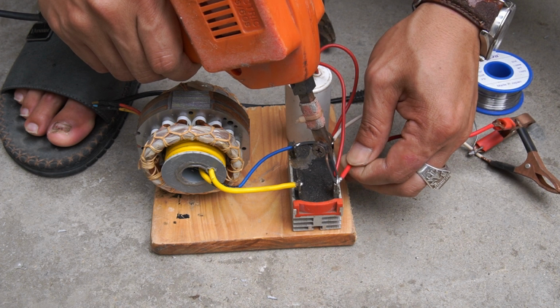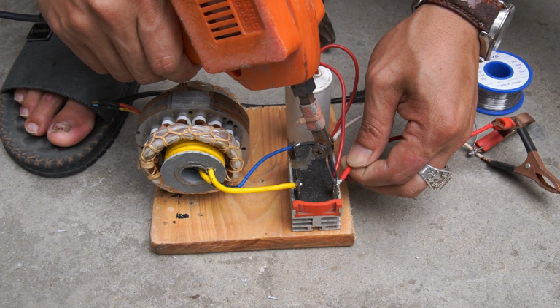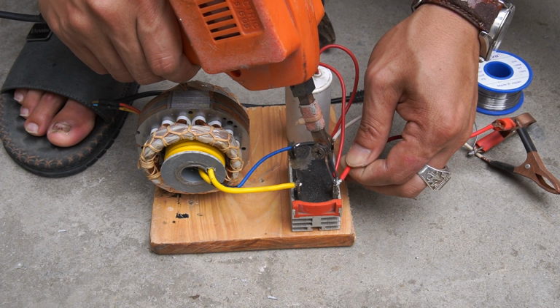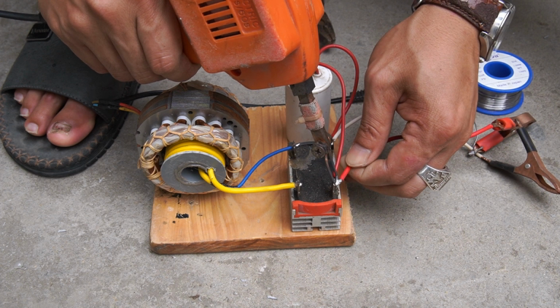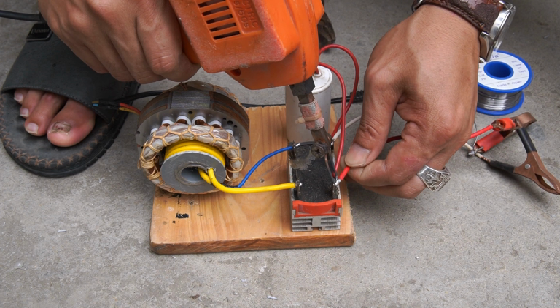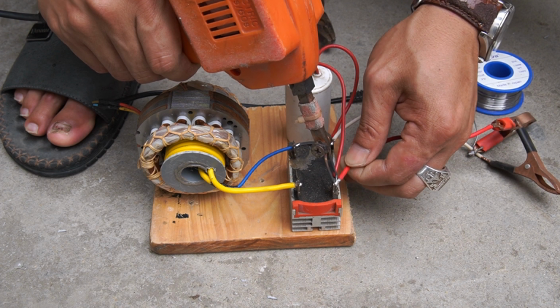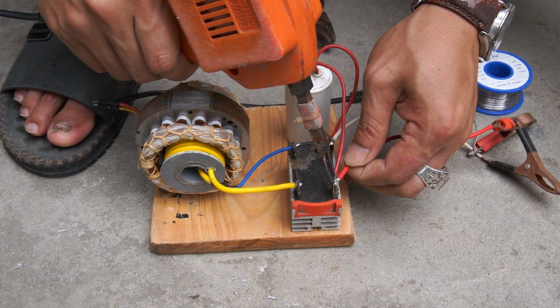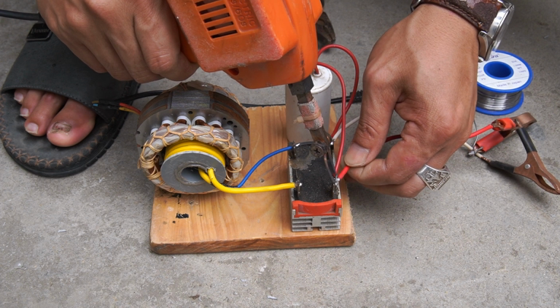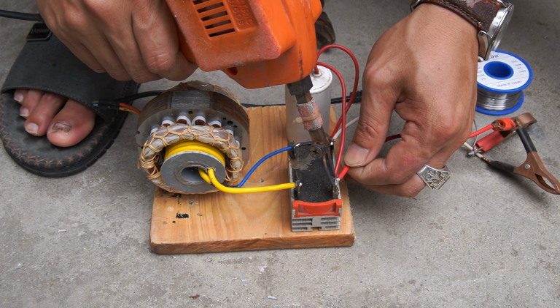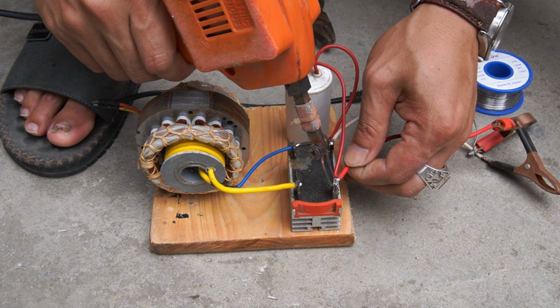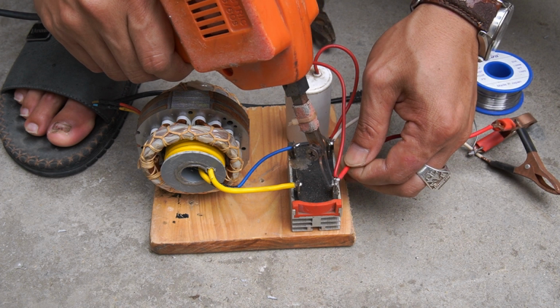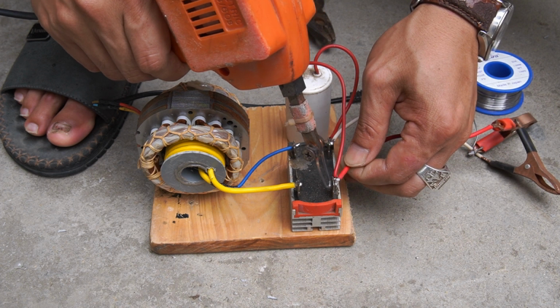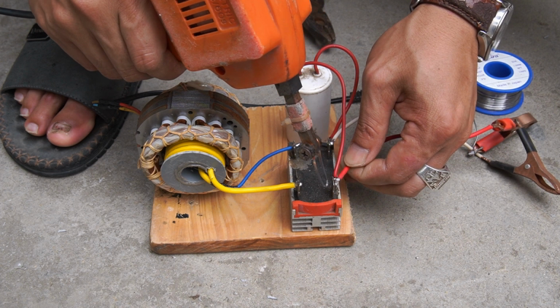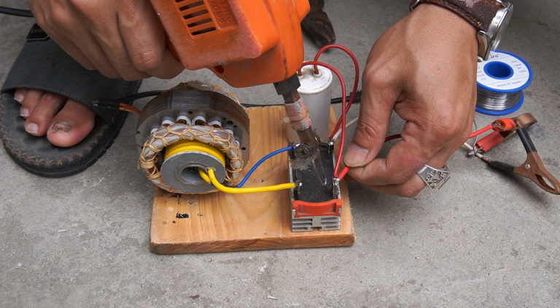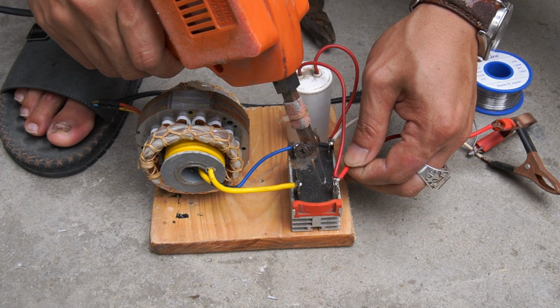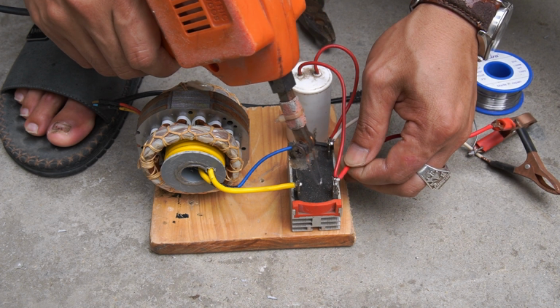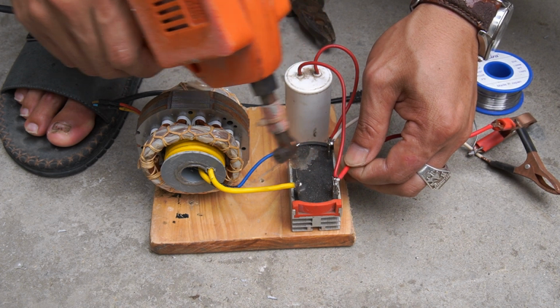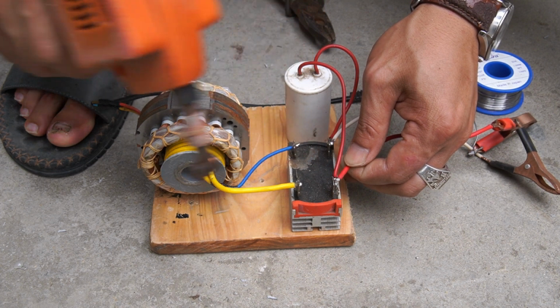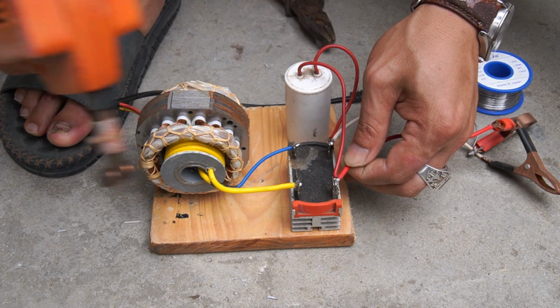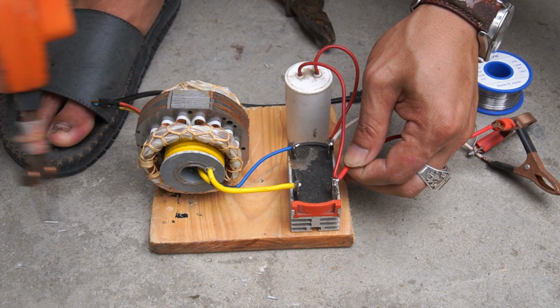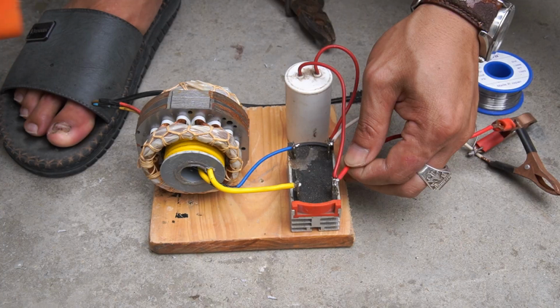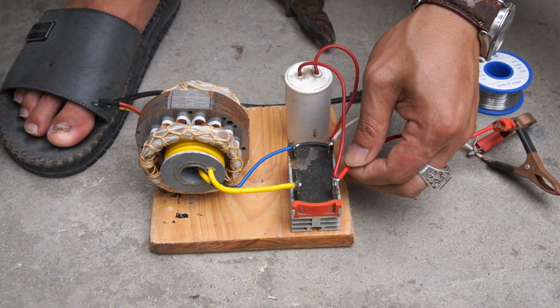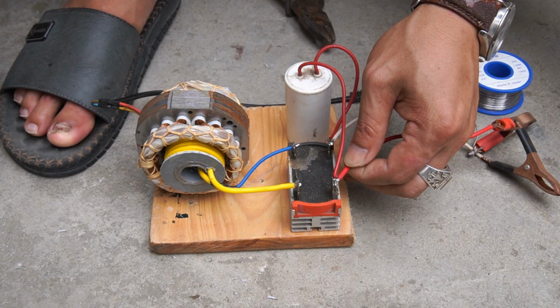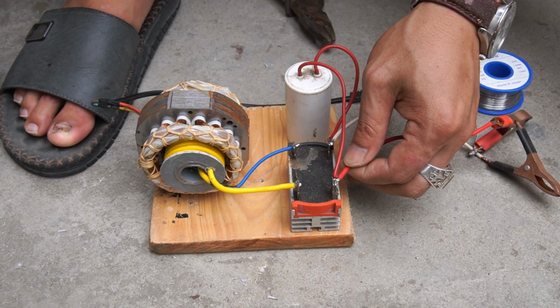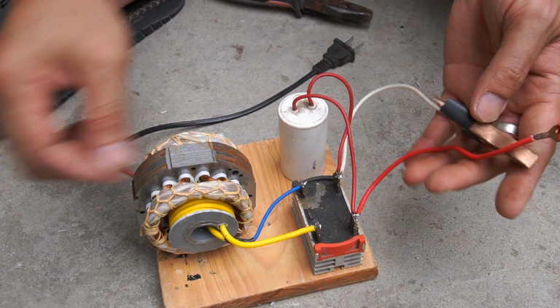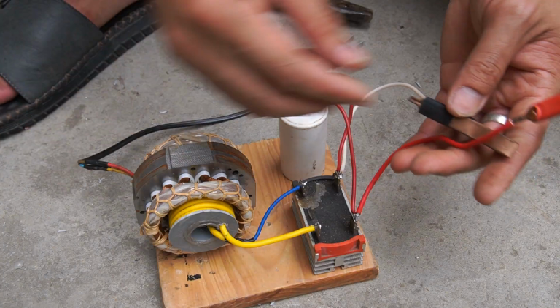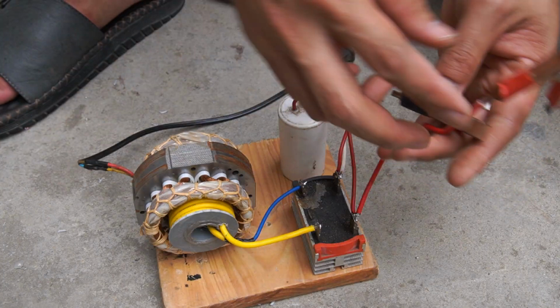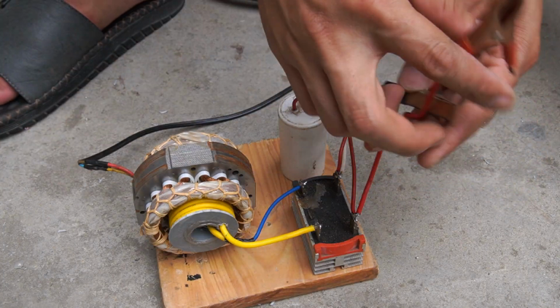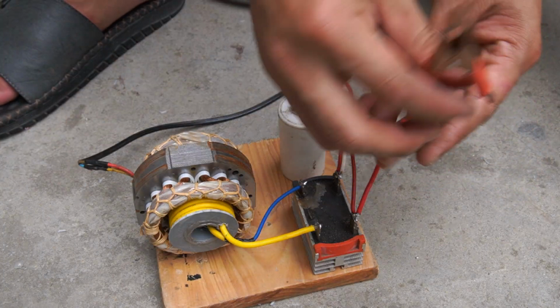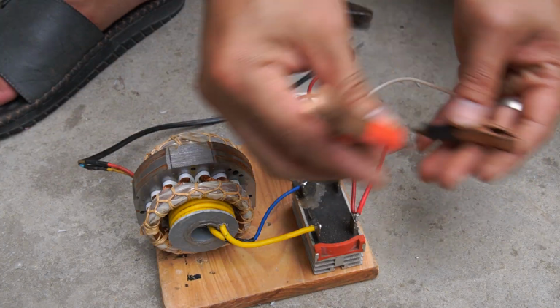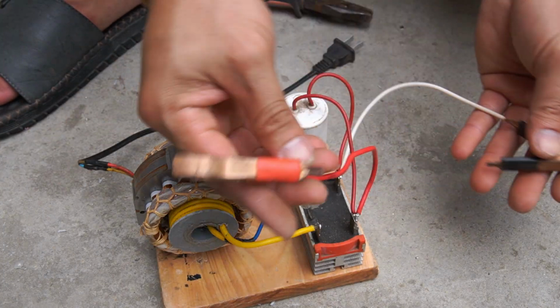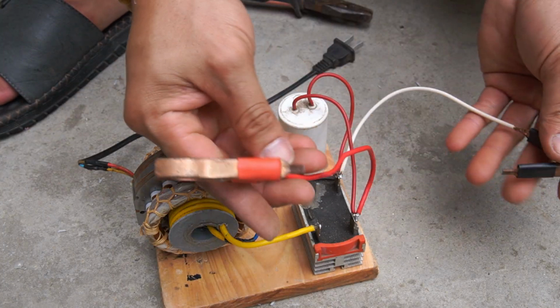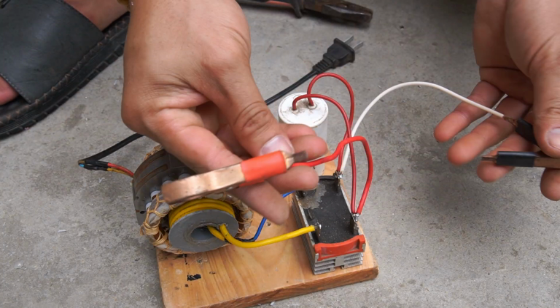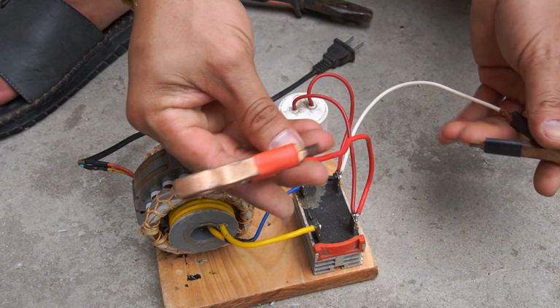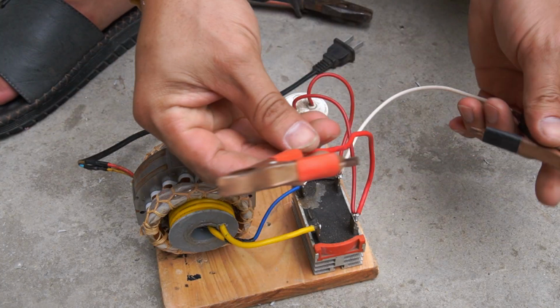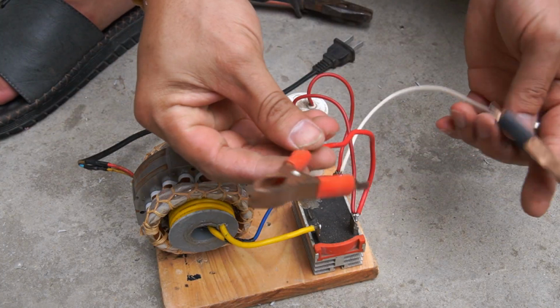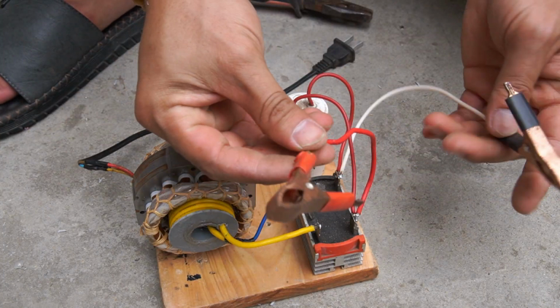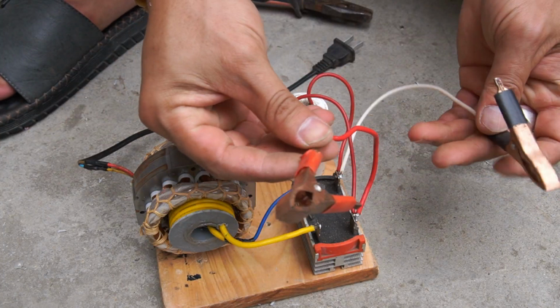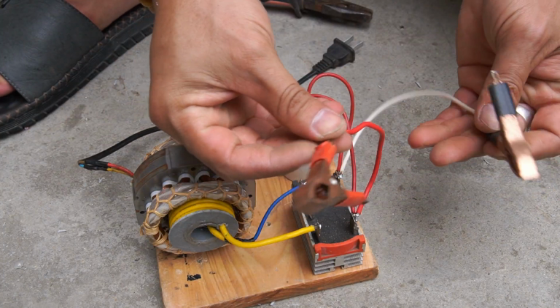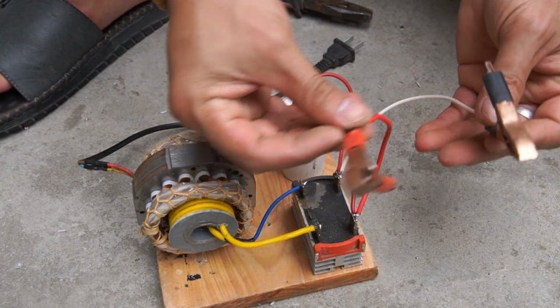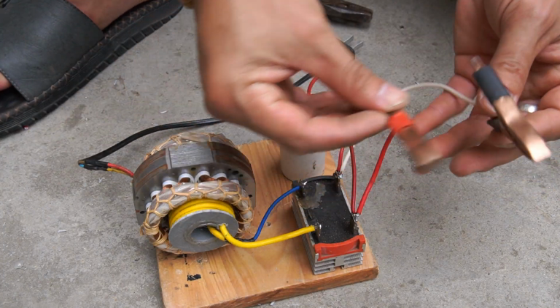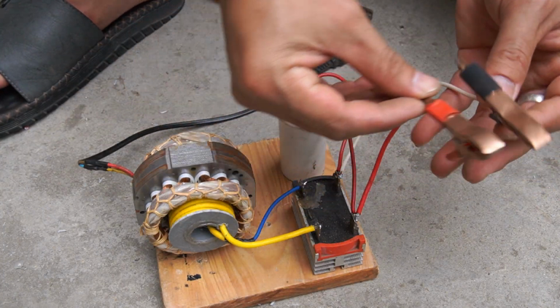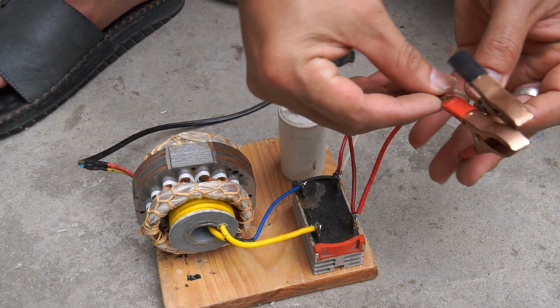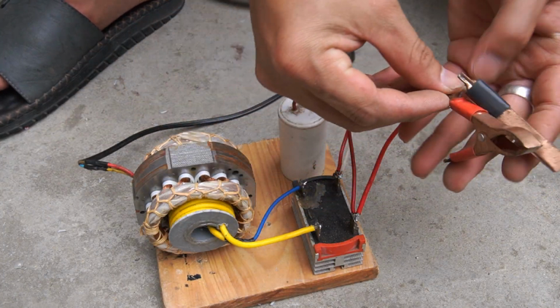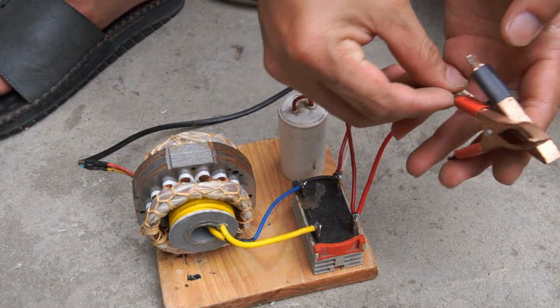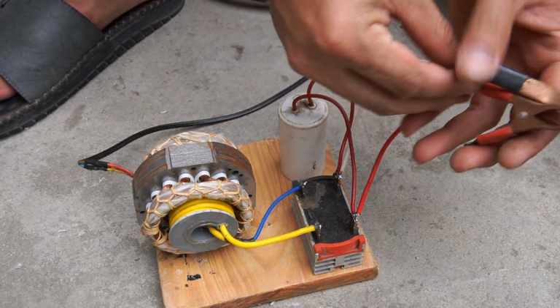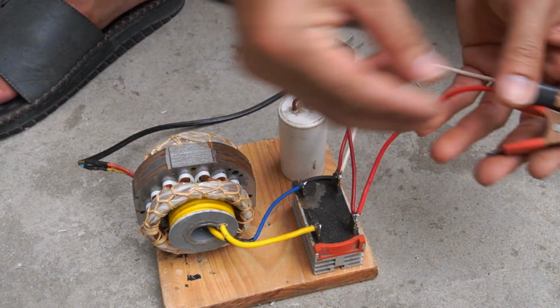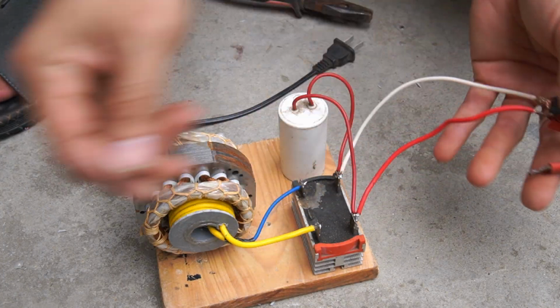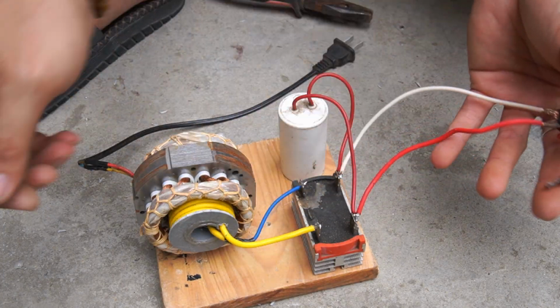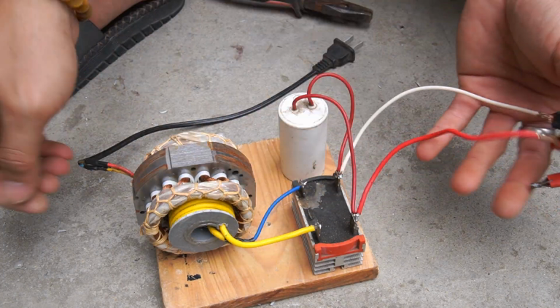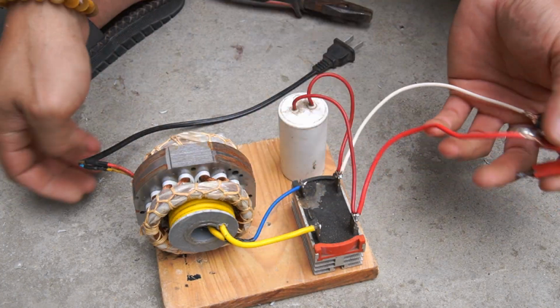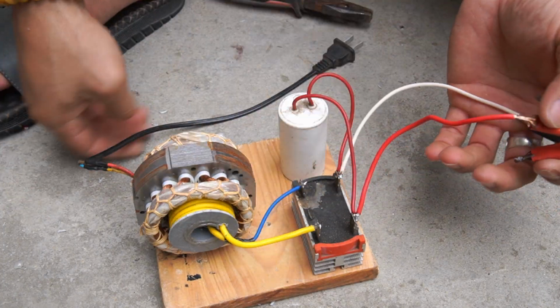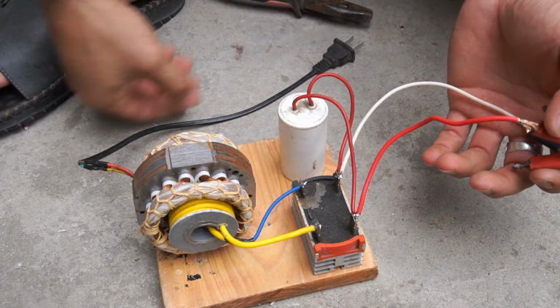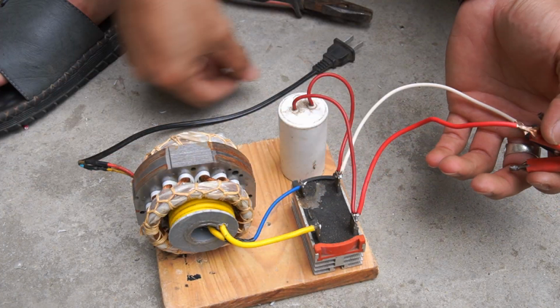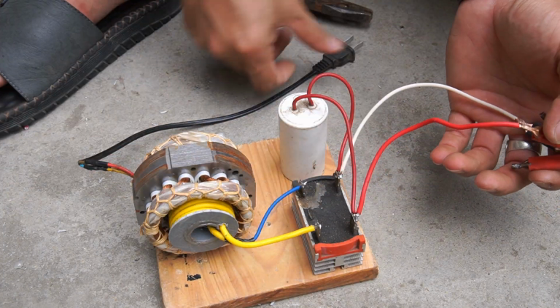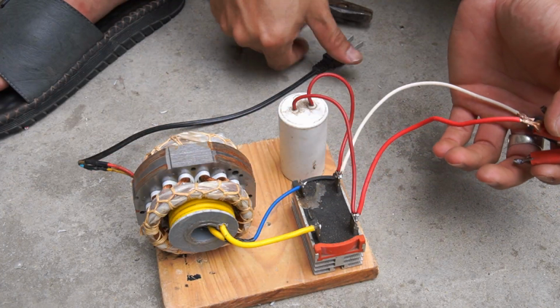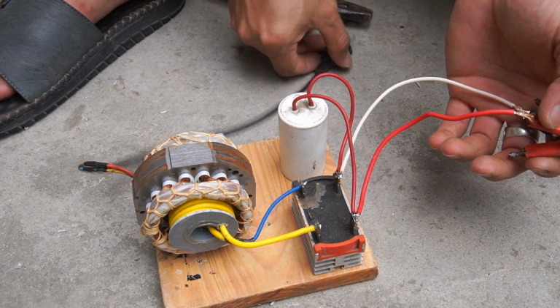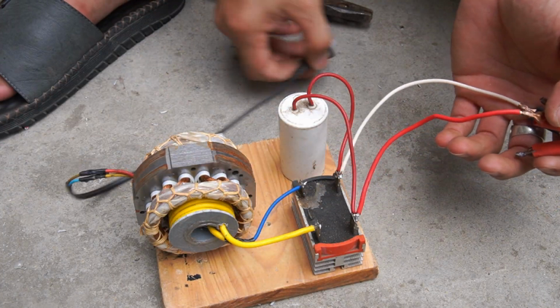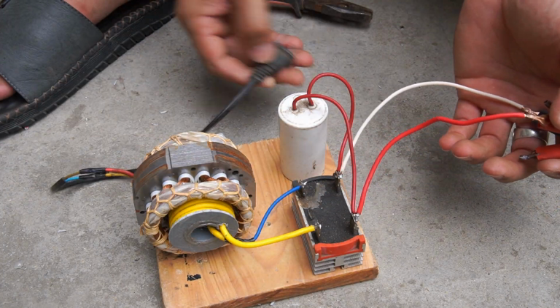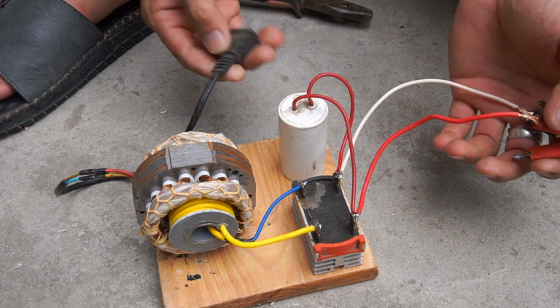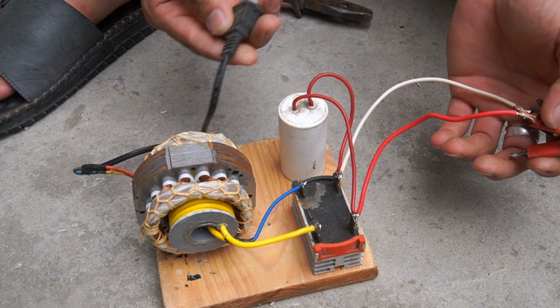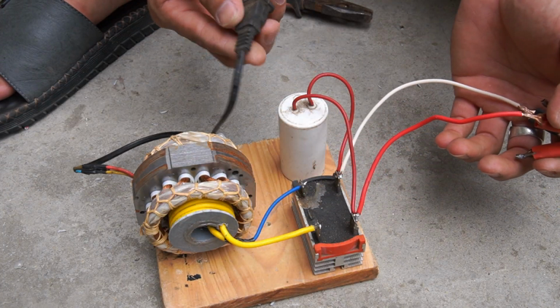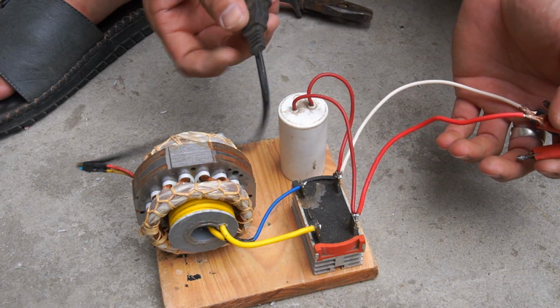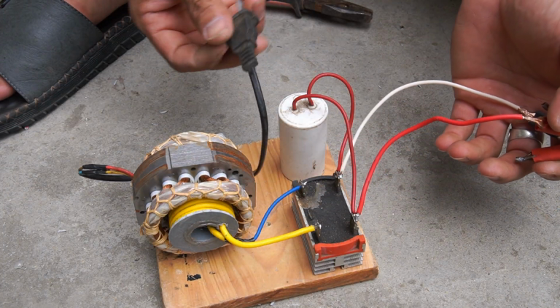Next, I used two wires with two clamps to take the power out and connect to the two poles of the capacitor.